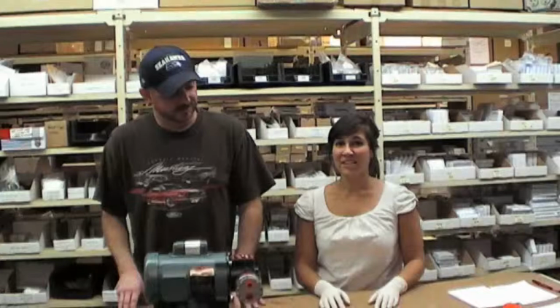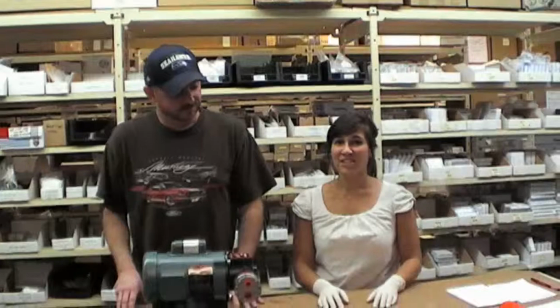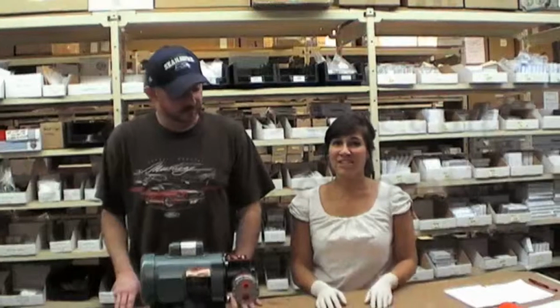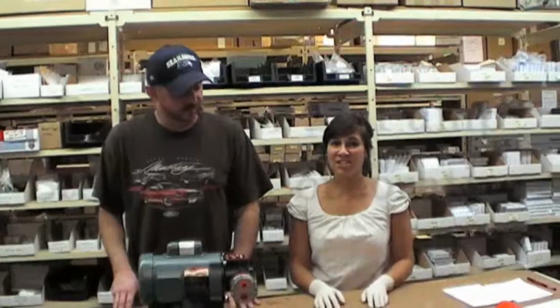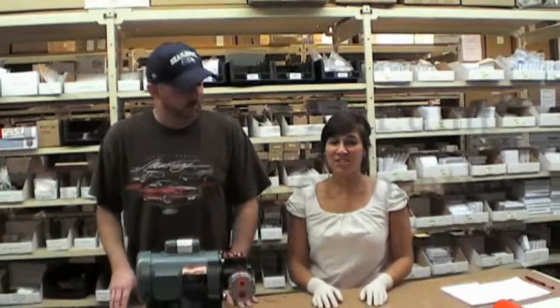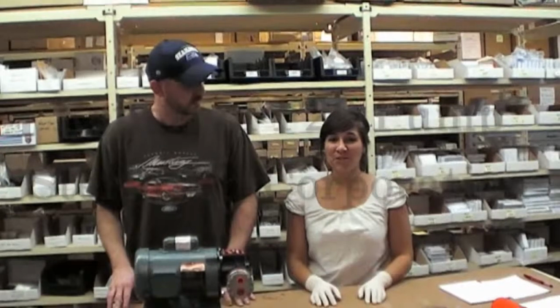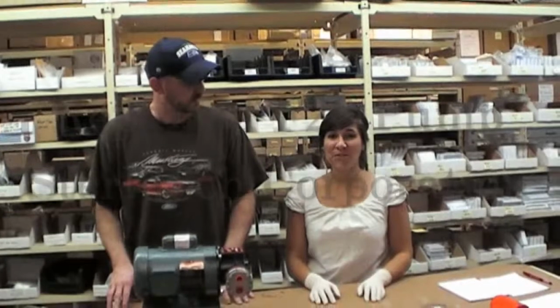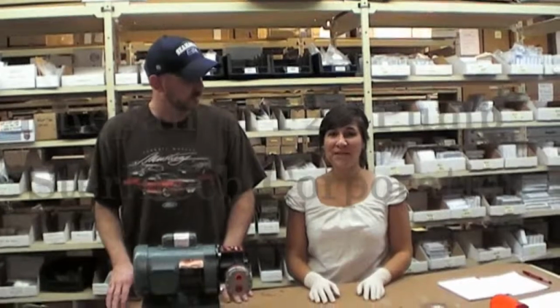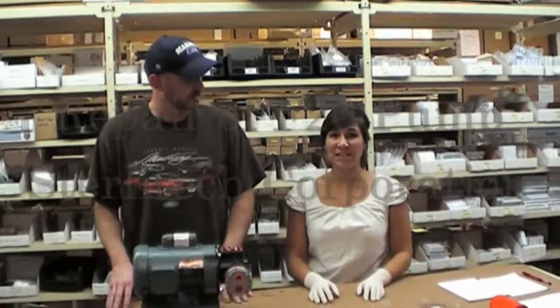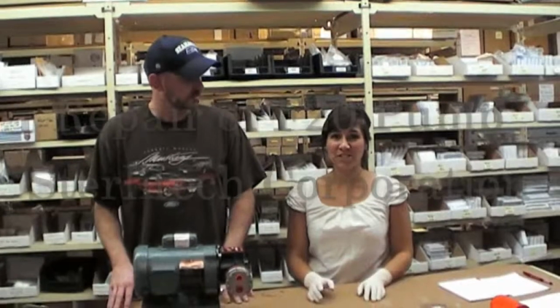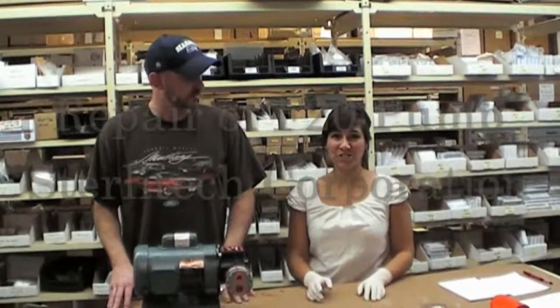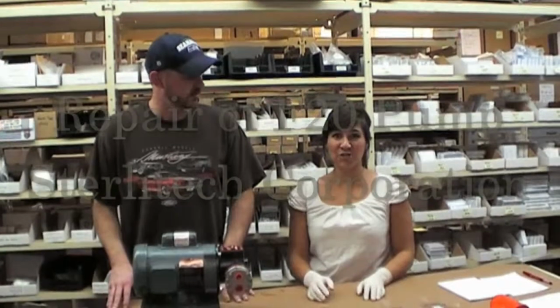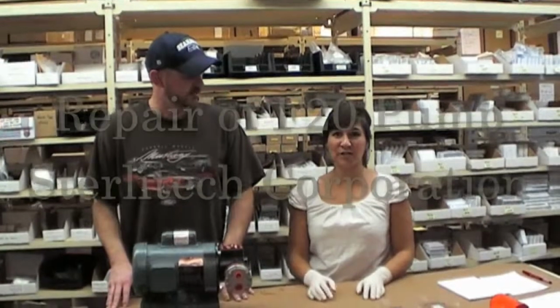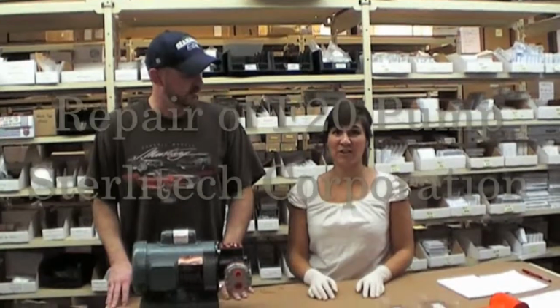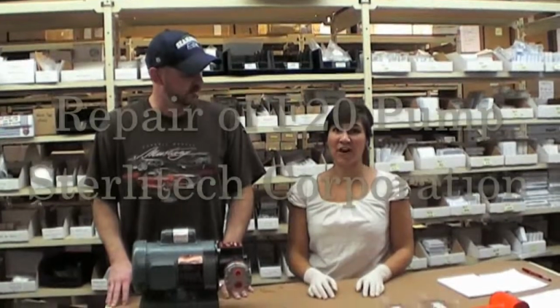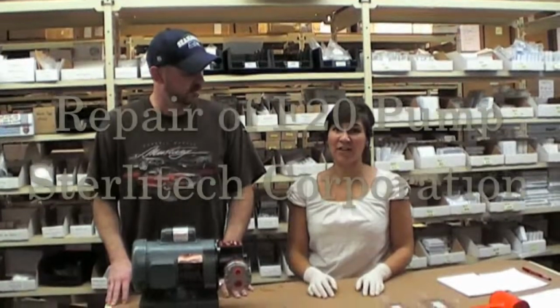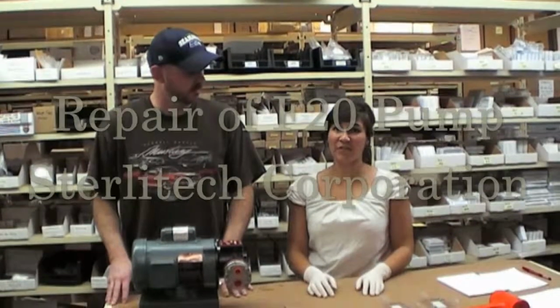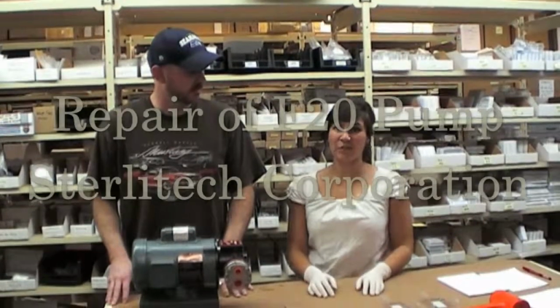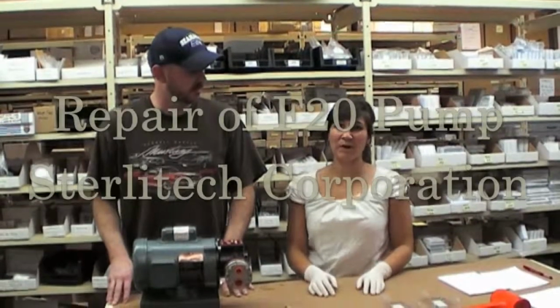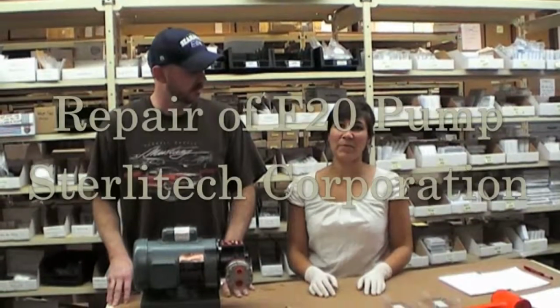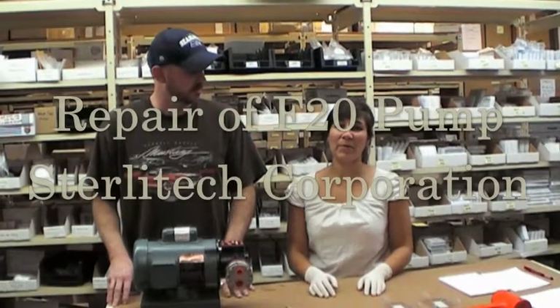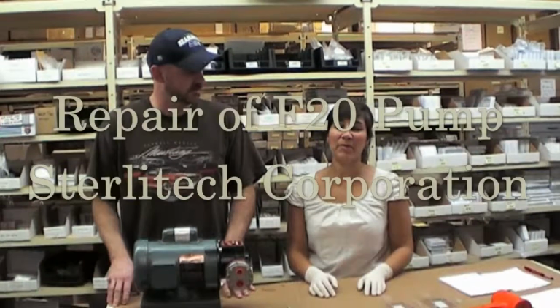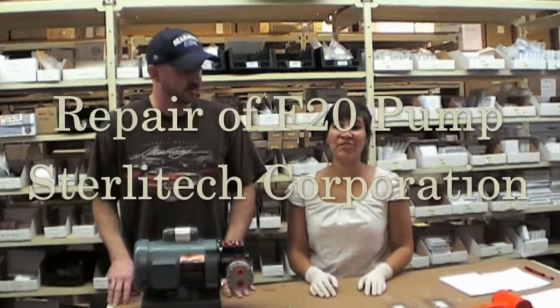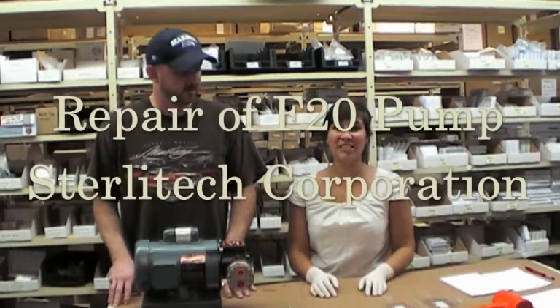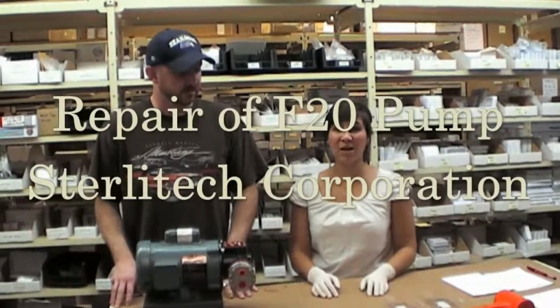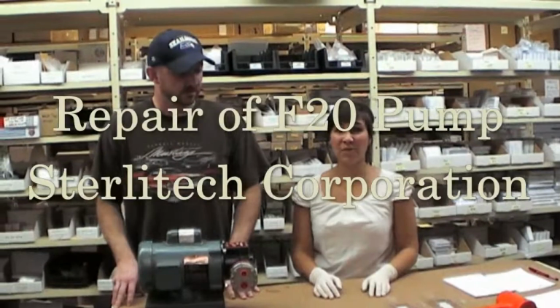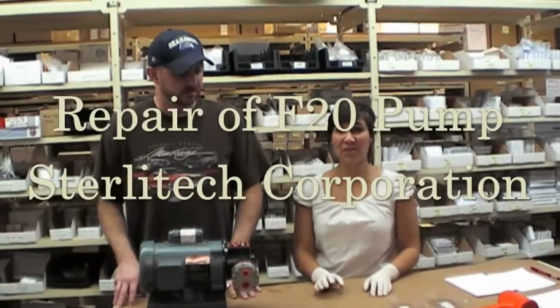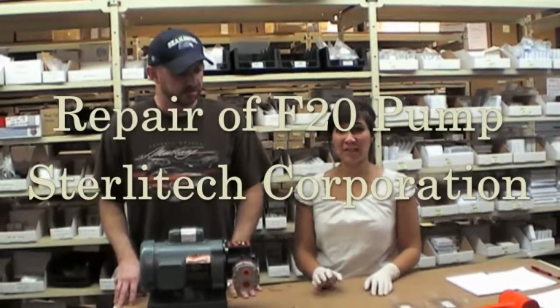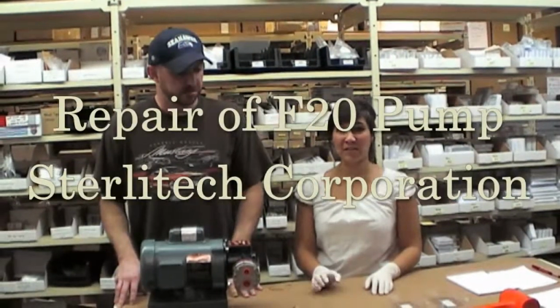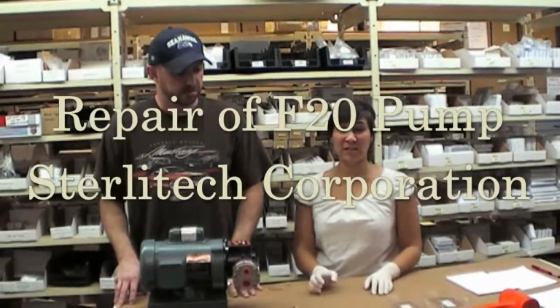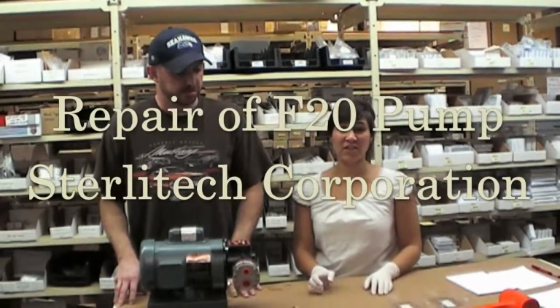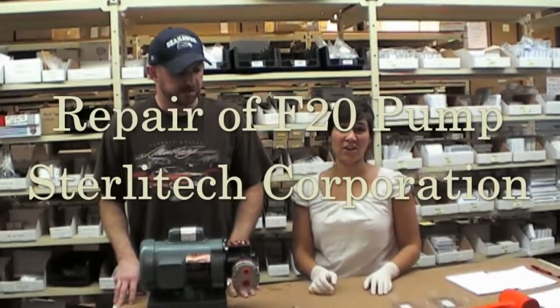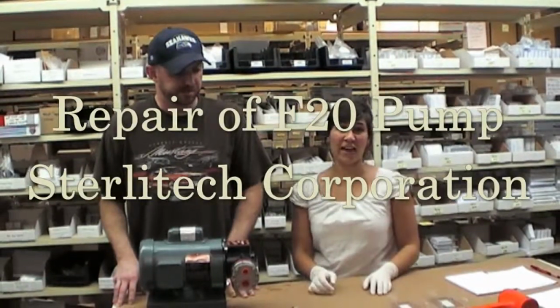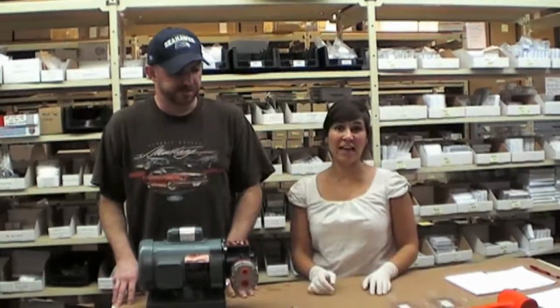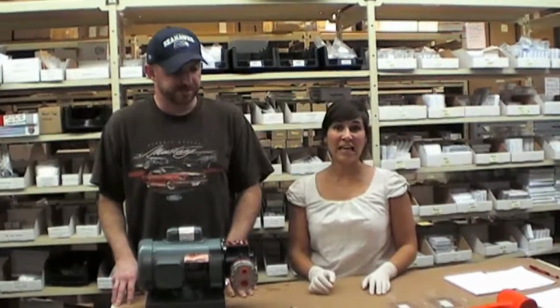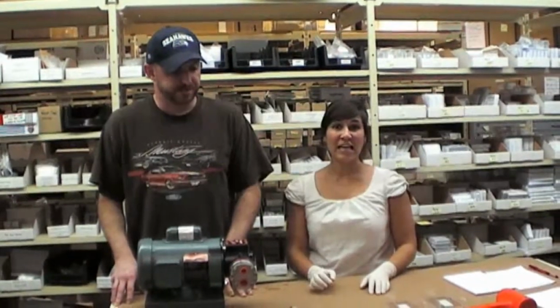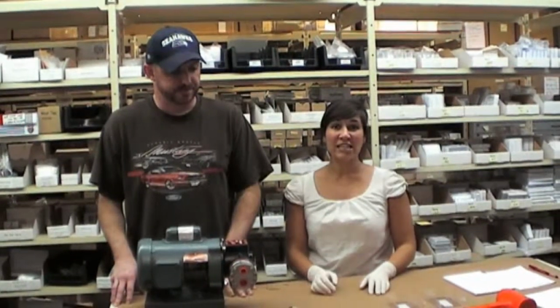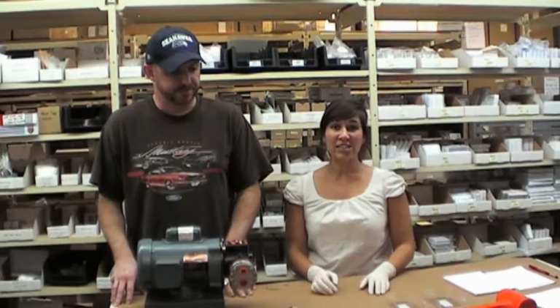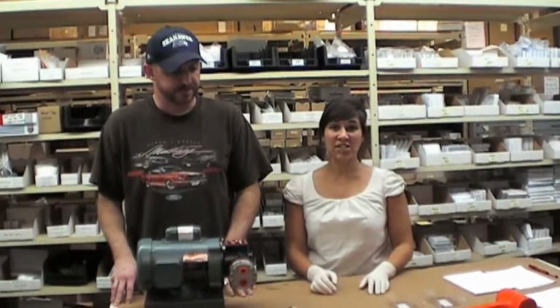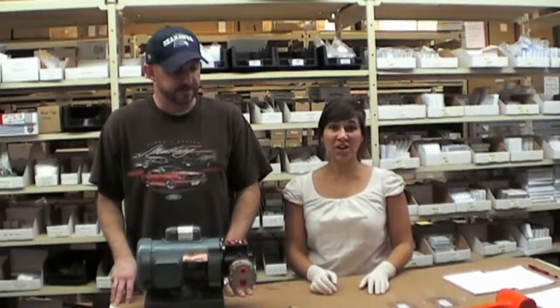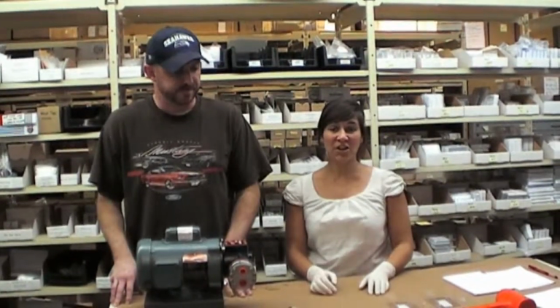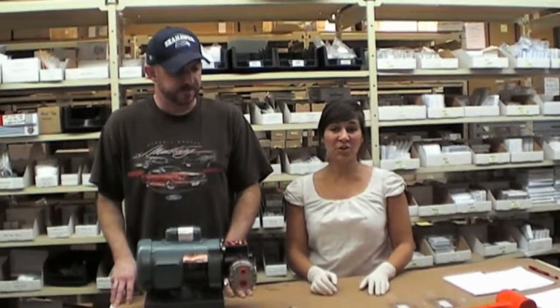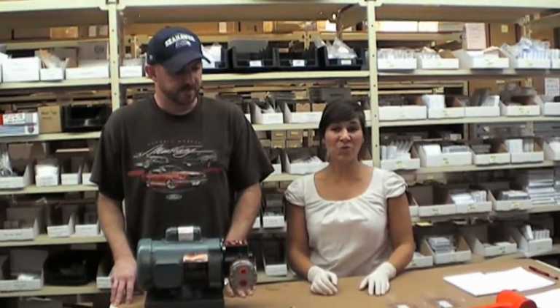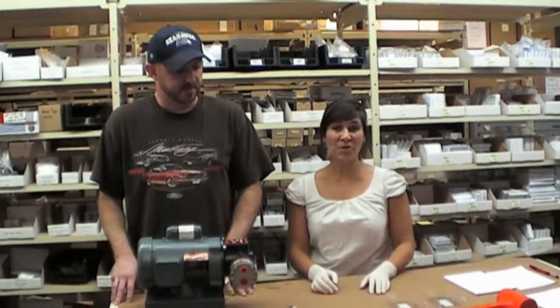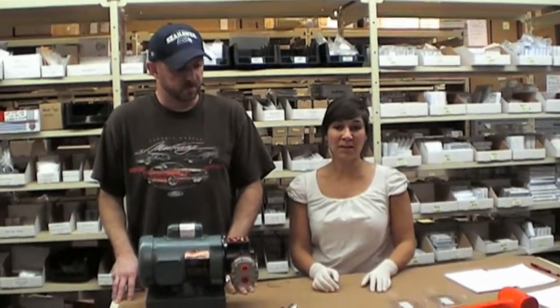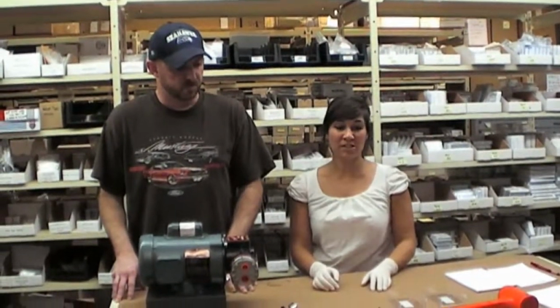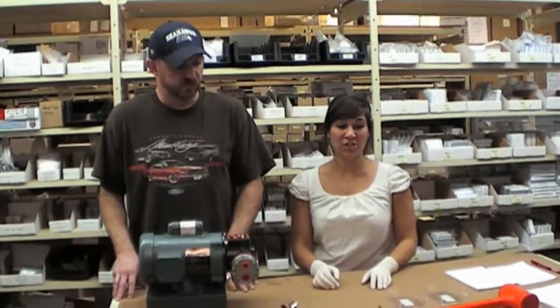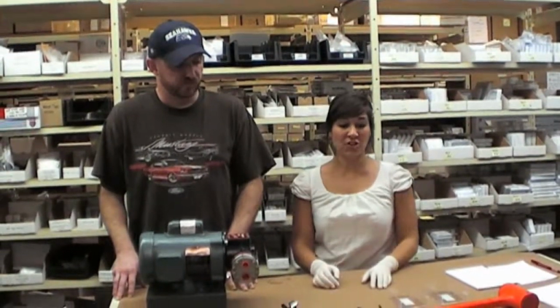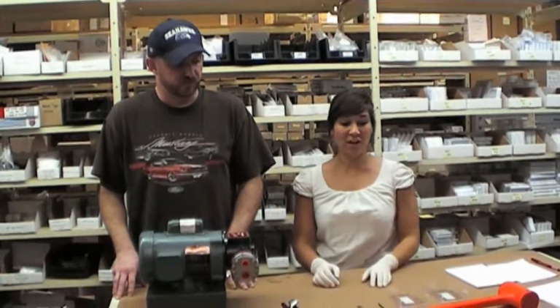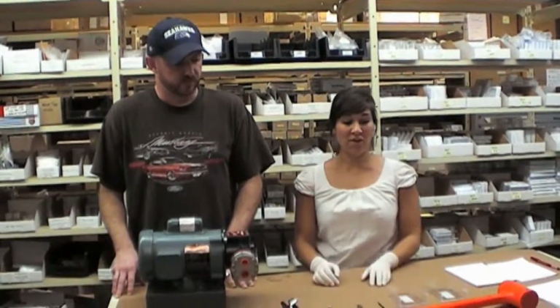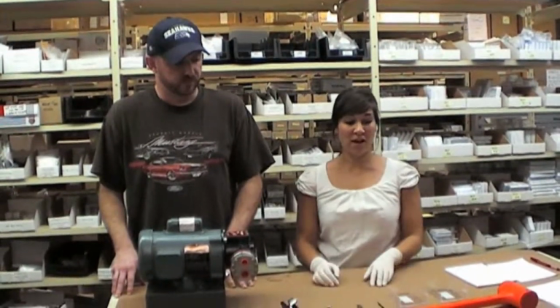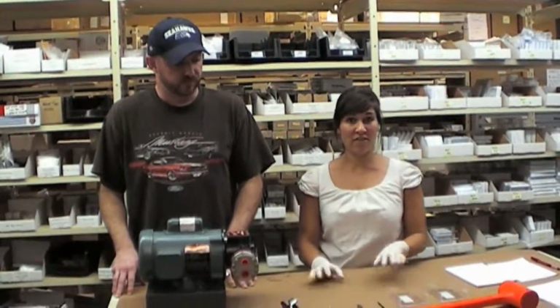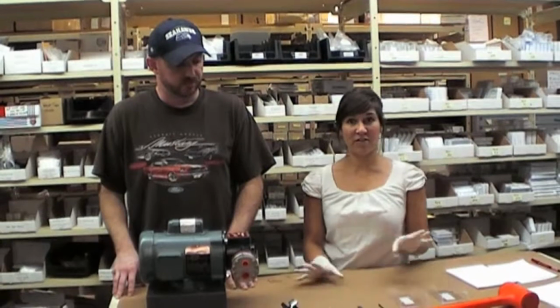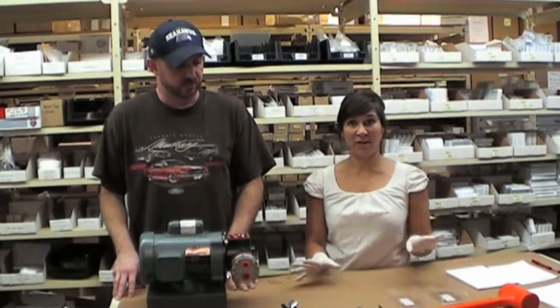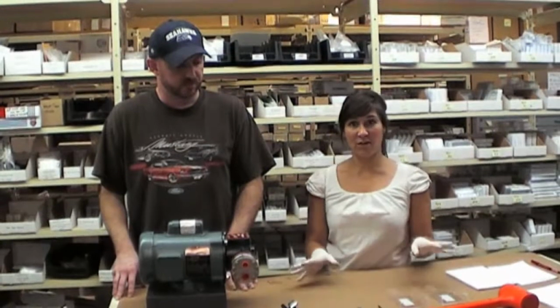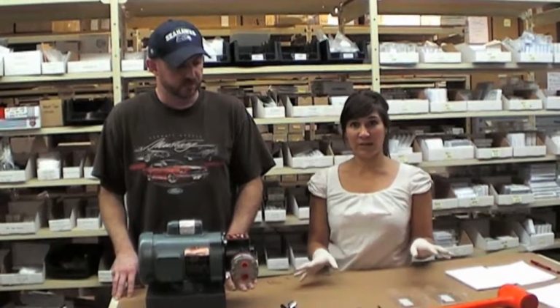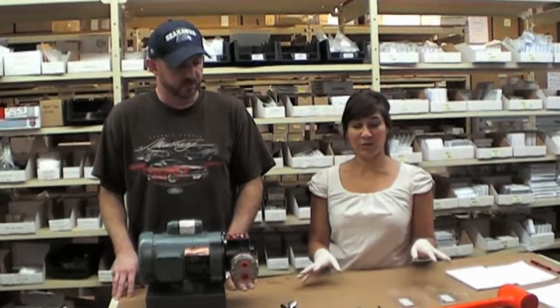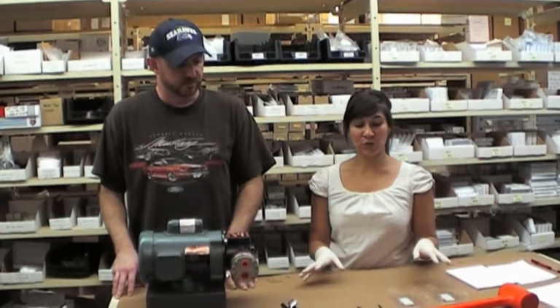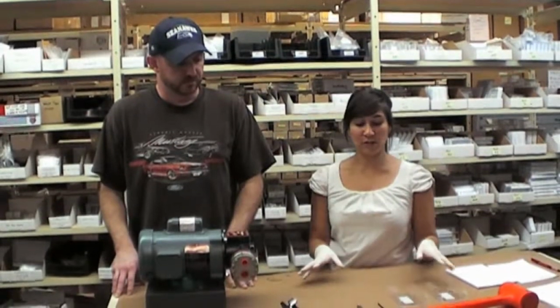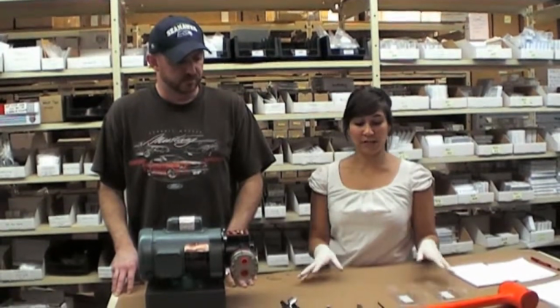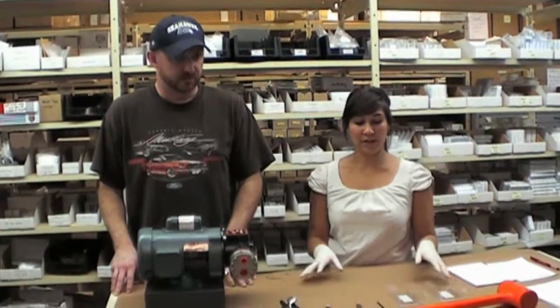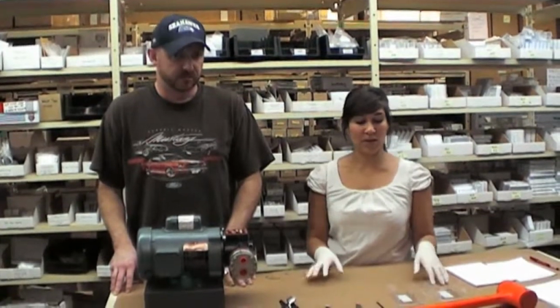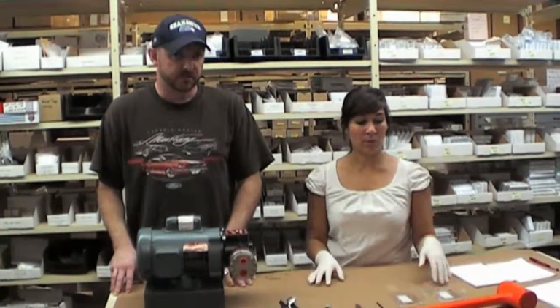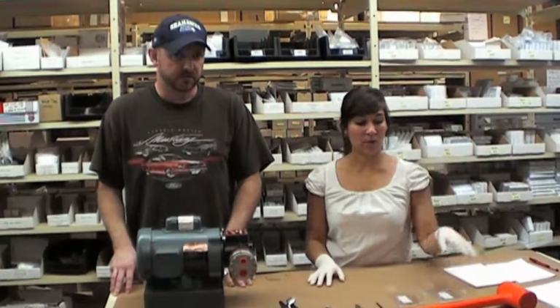To determine the issue with your F20 pump, there are a couple things we can look at. To start, you'll want to make sure that you have the following tools available.